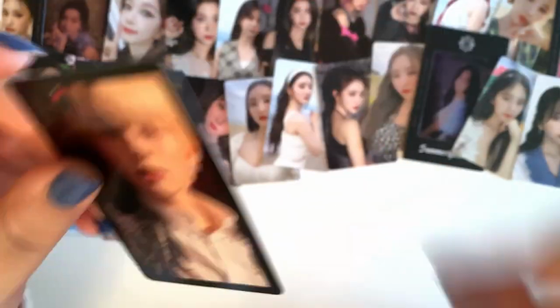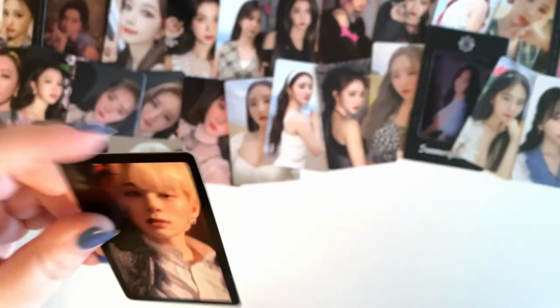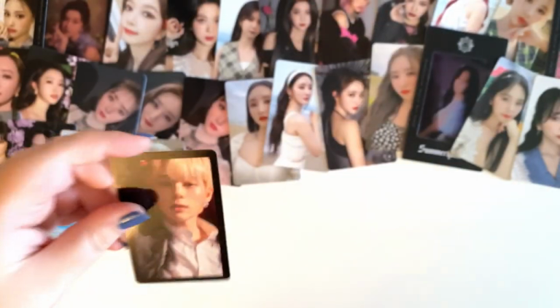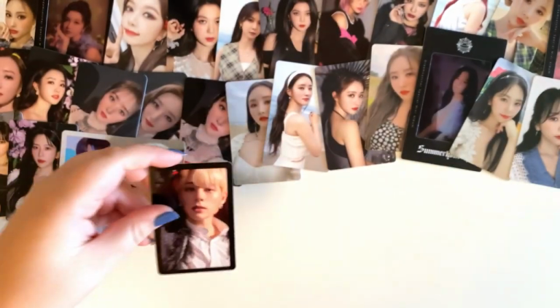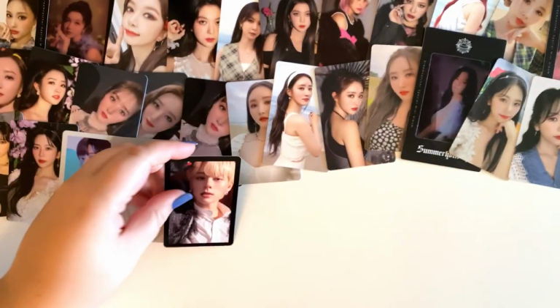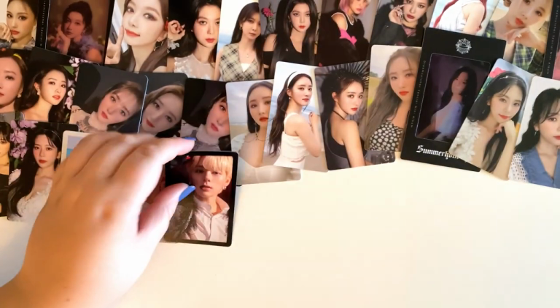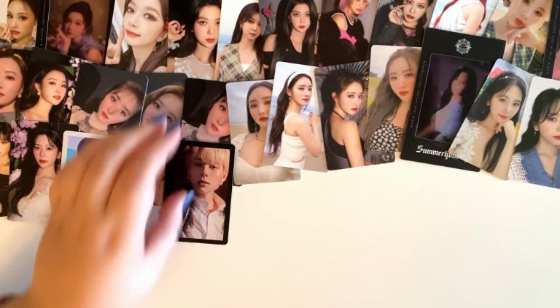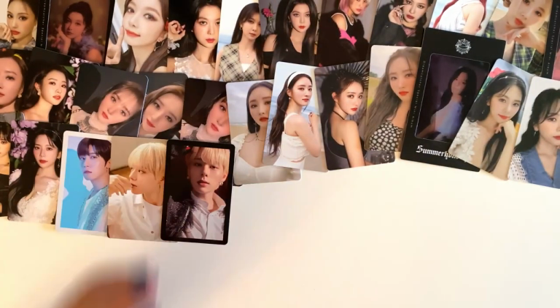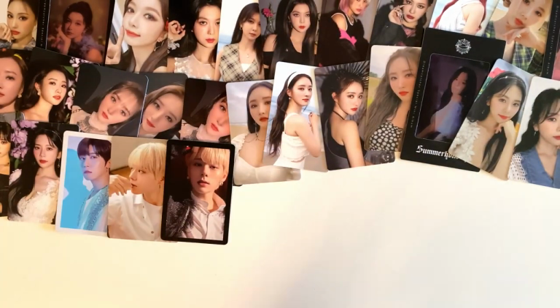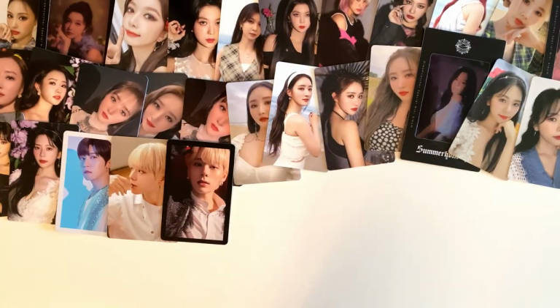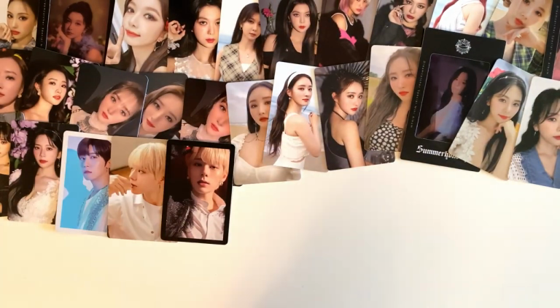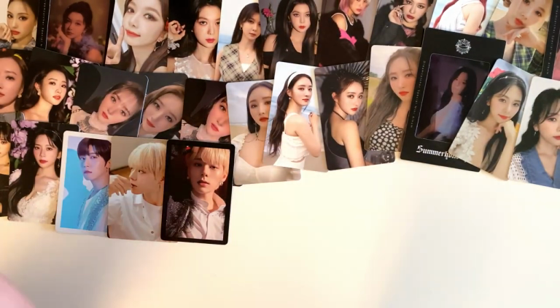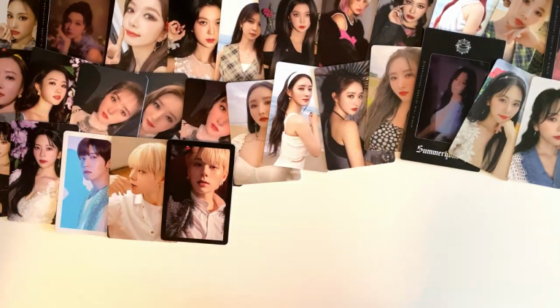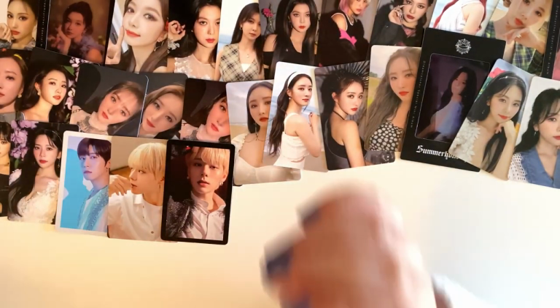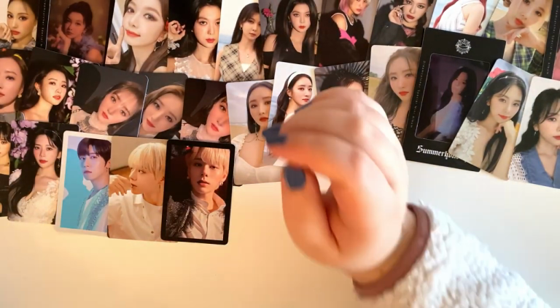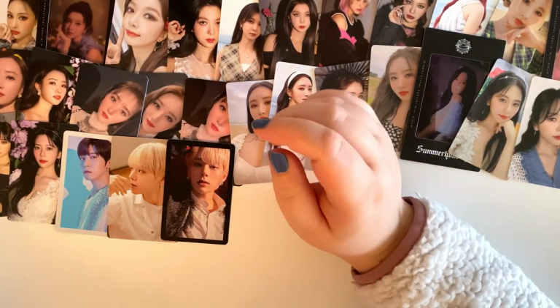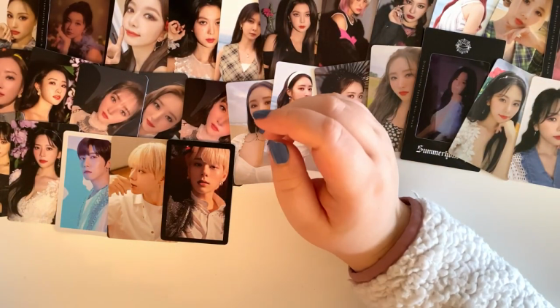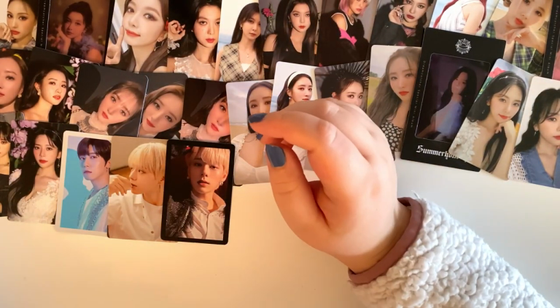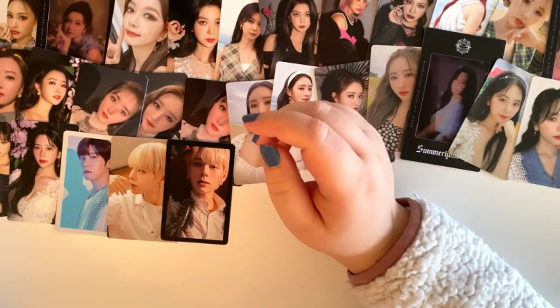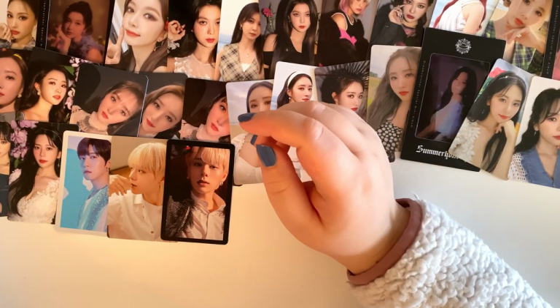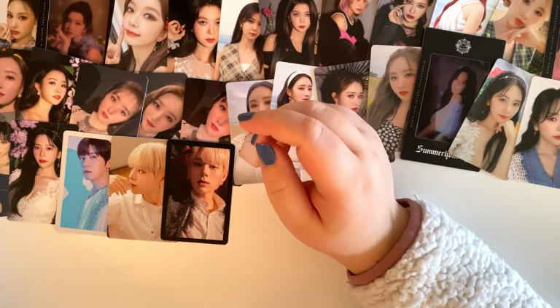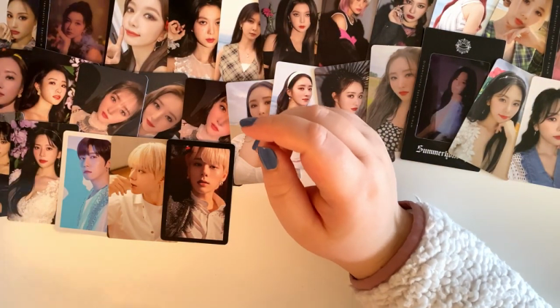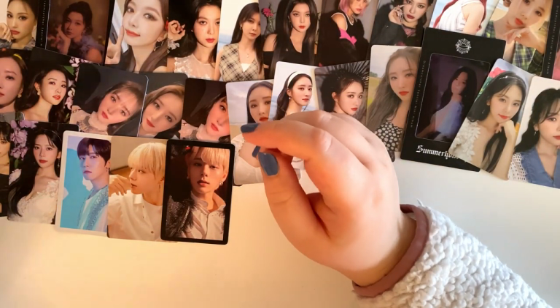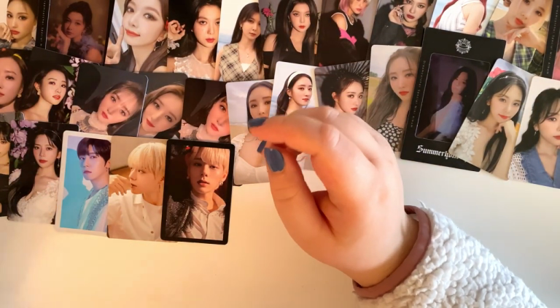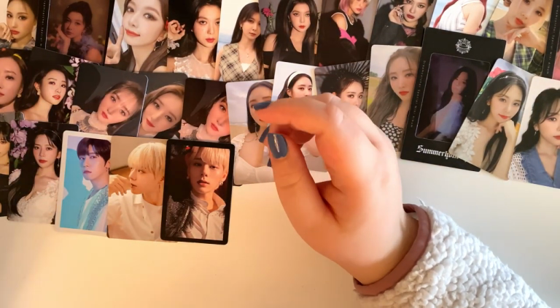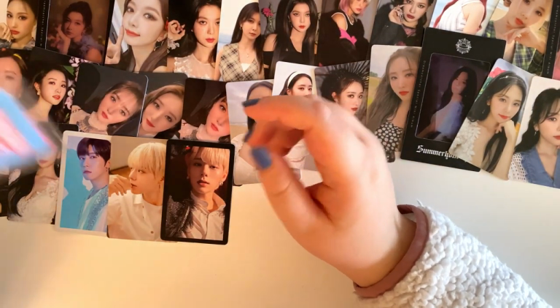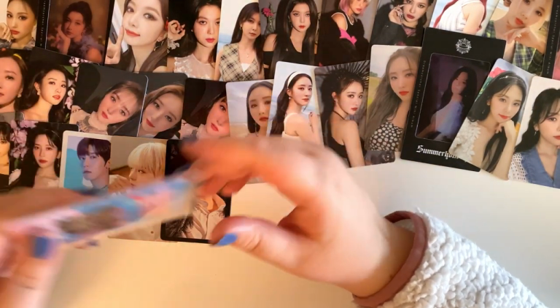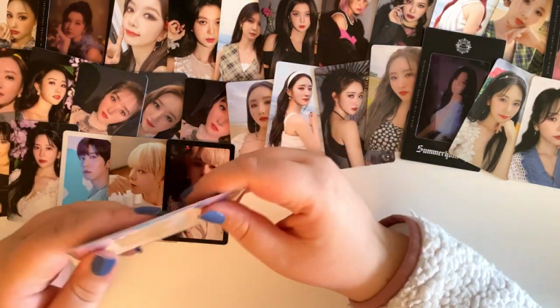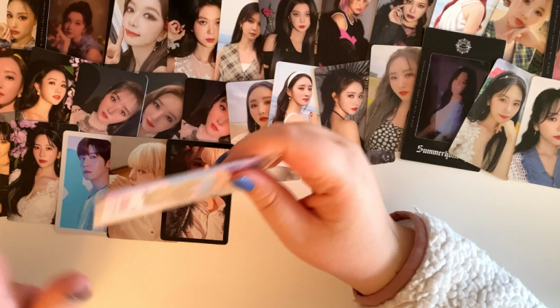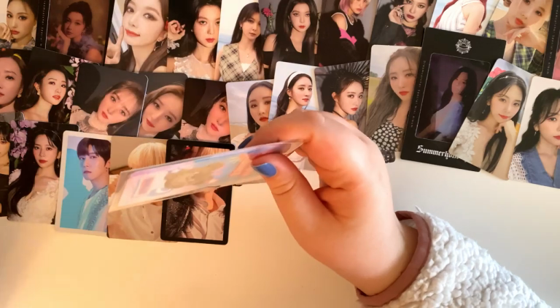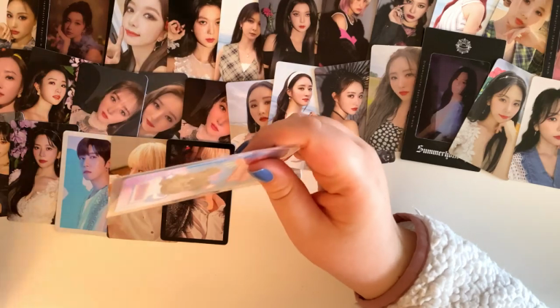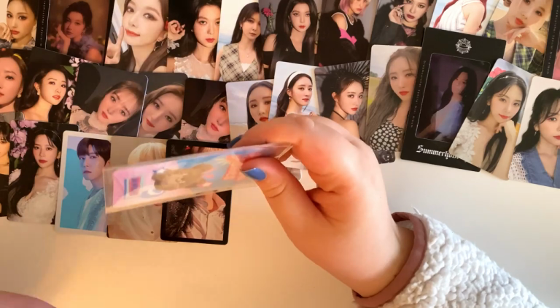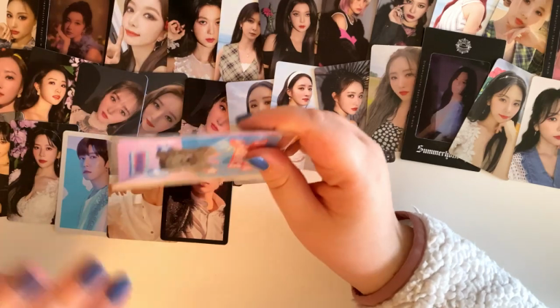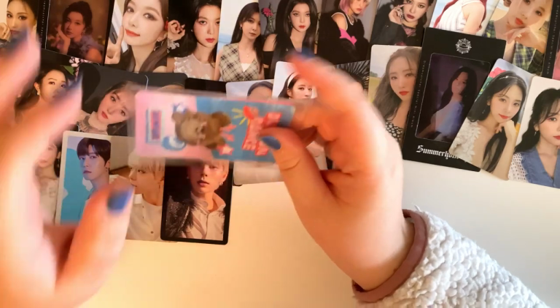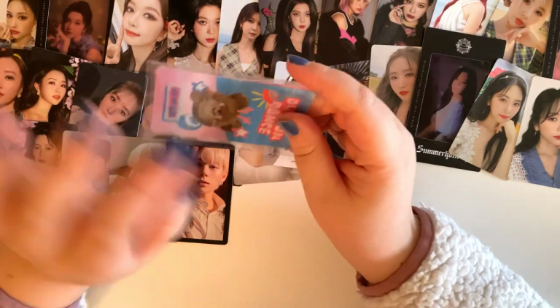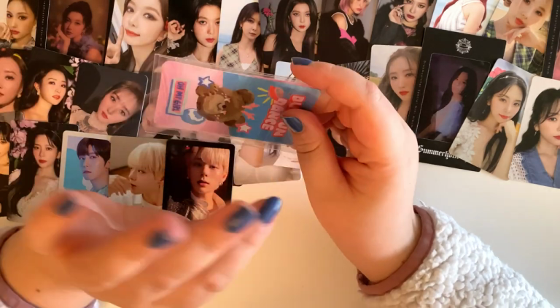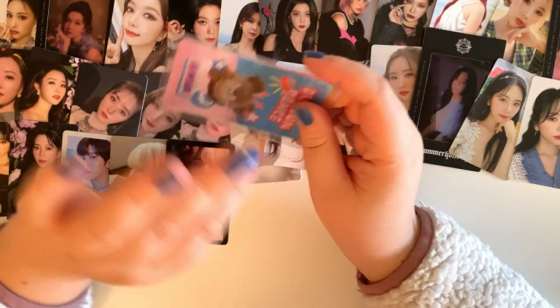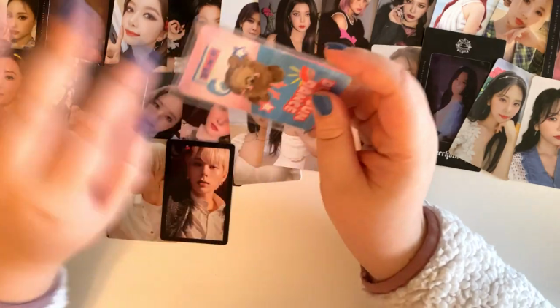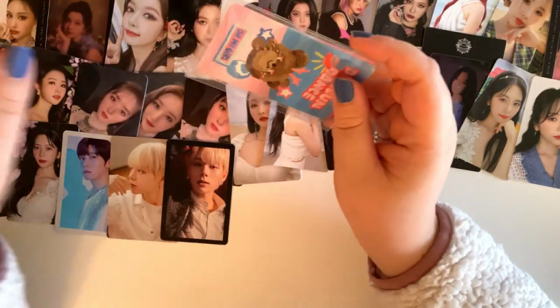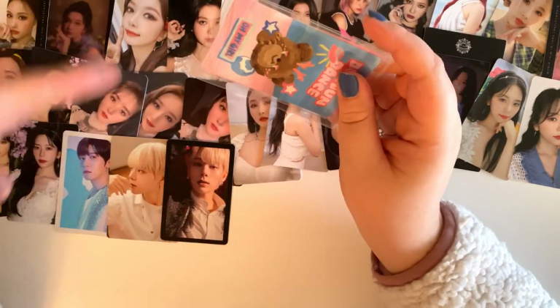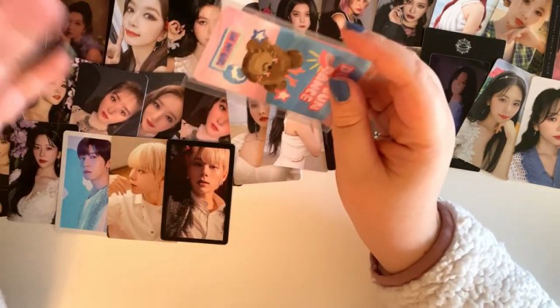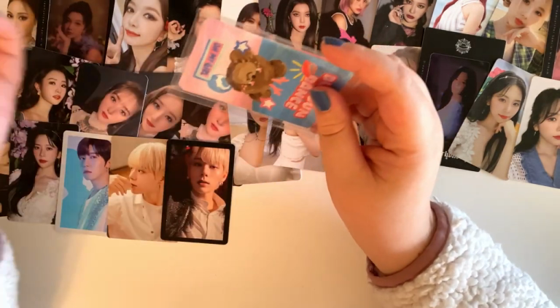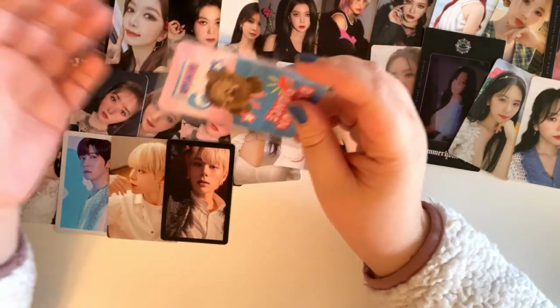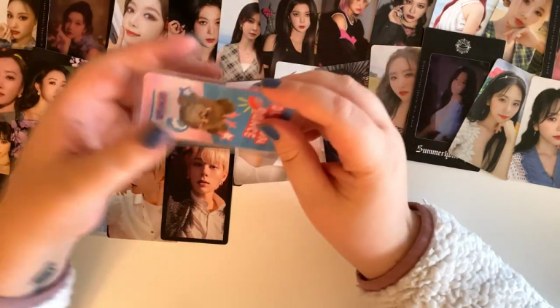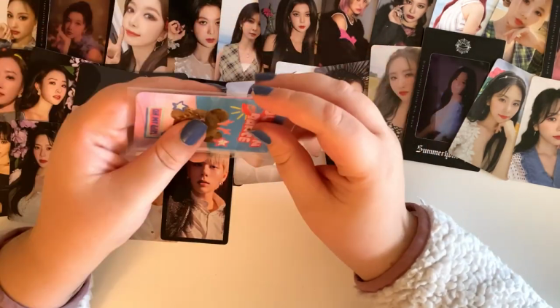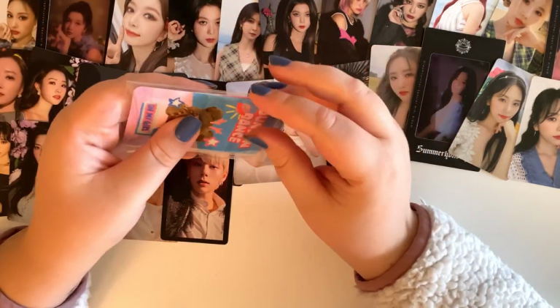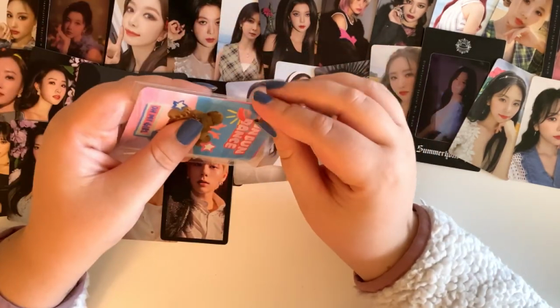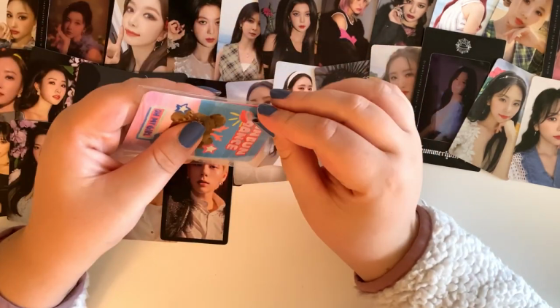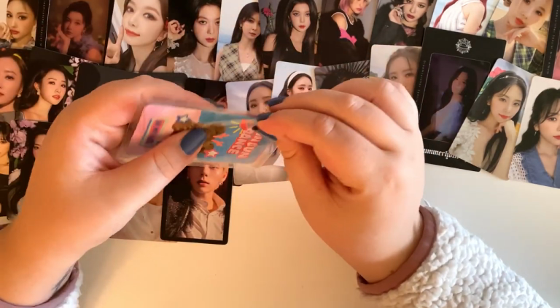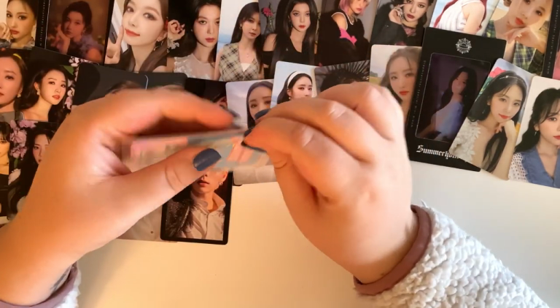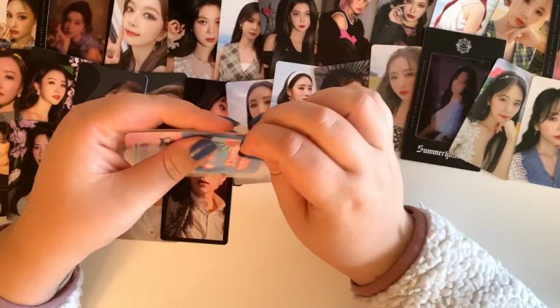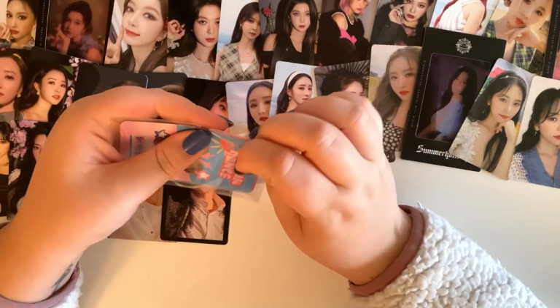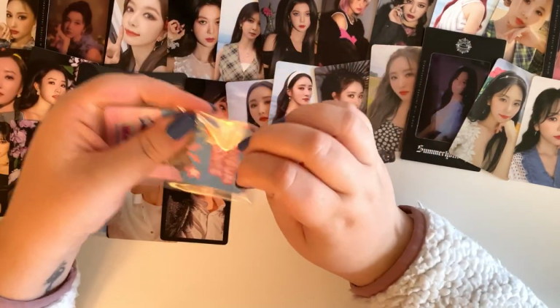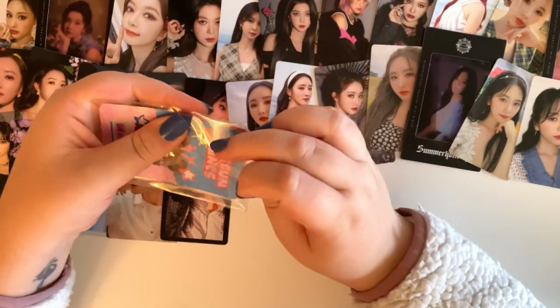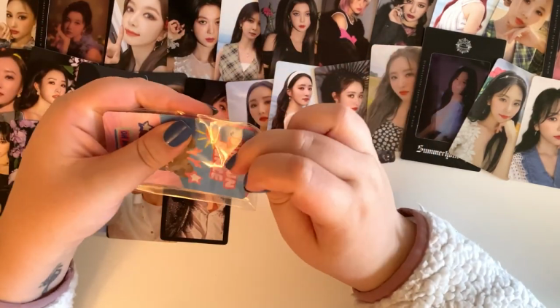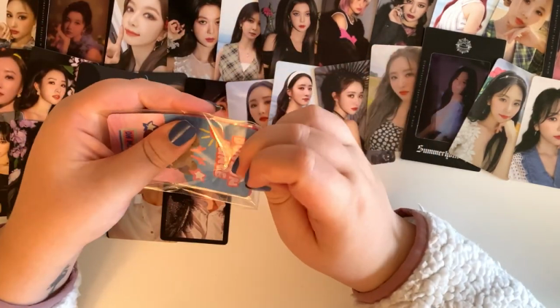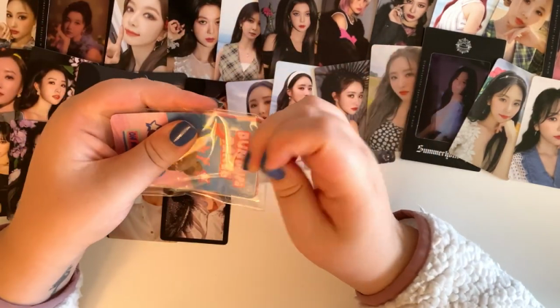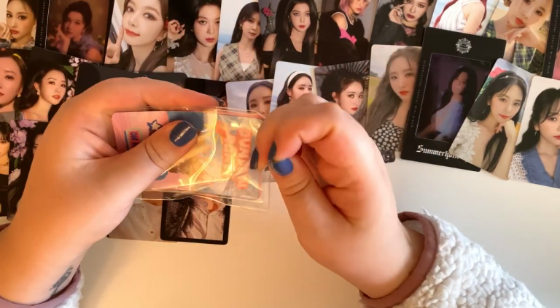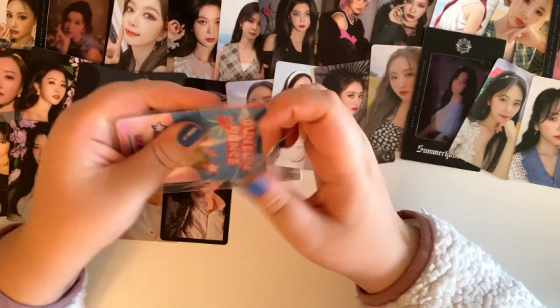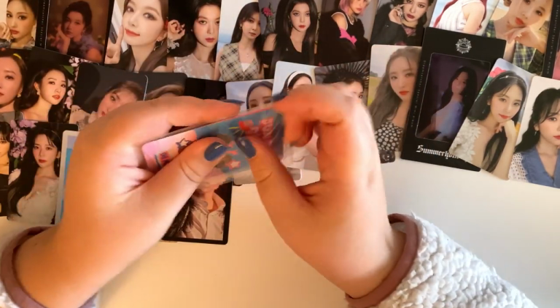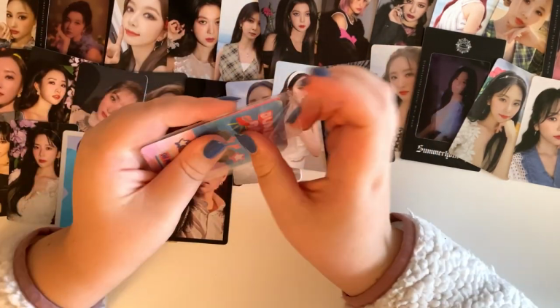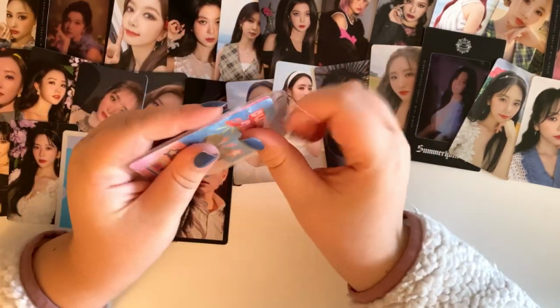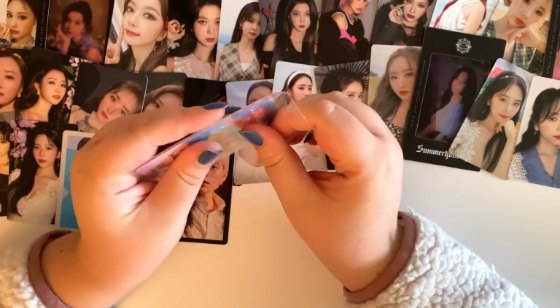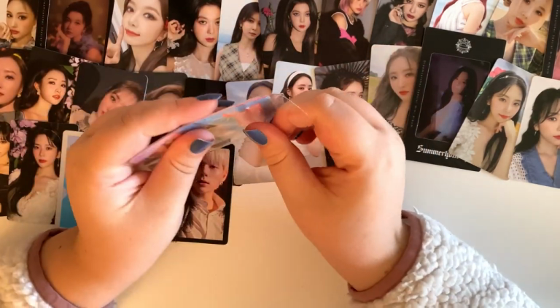OneUS is having a comeback in November, you guys. I'll talk more about it when I have multiple cards to open, but I'm very excited.